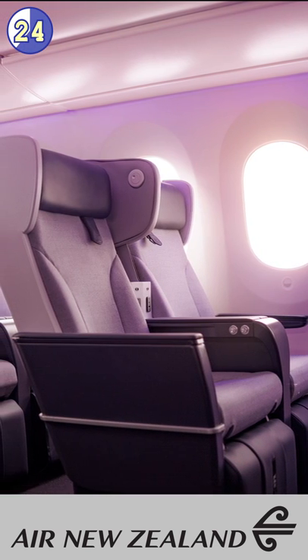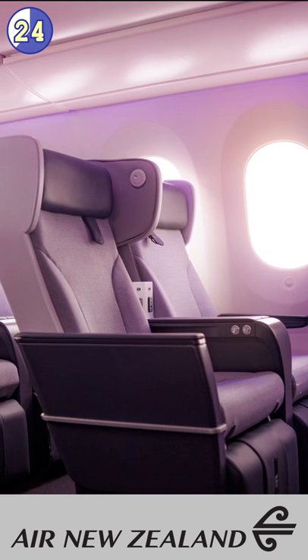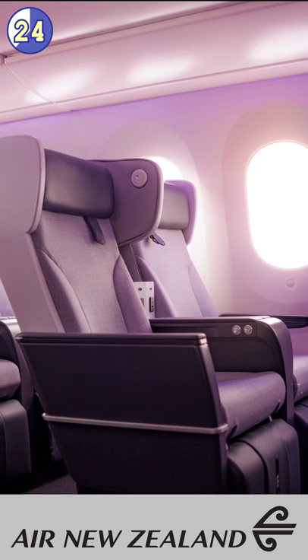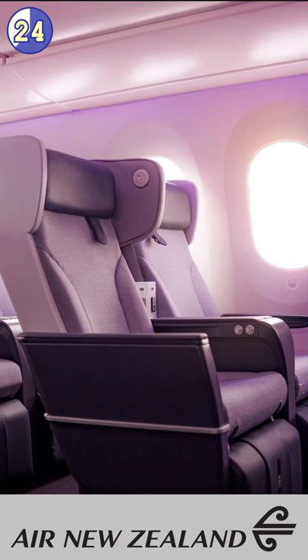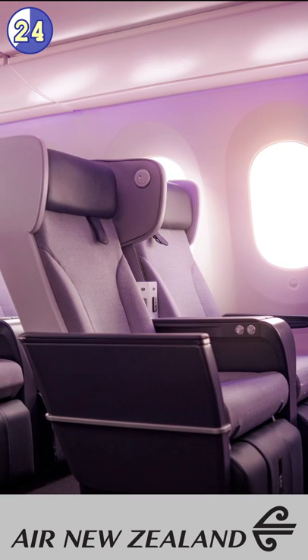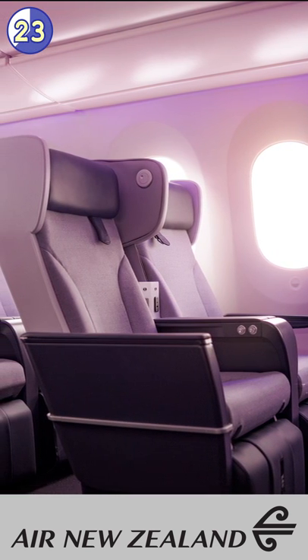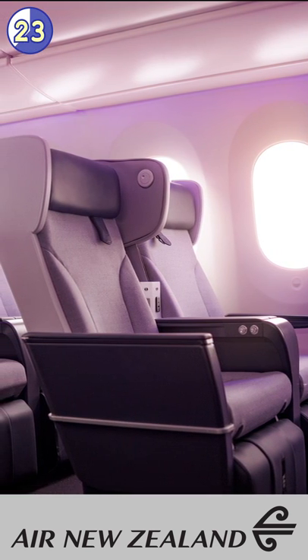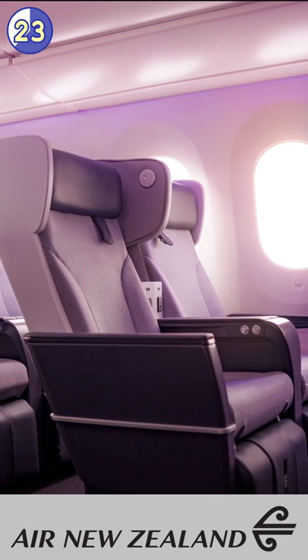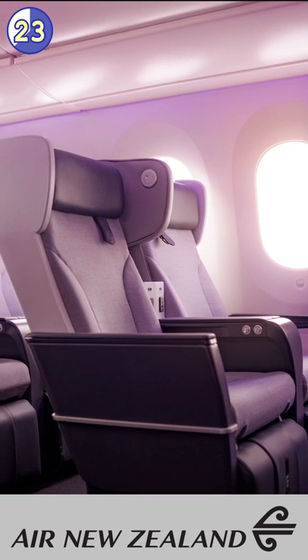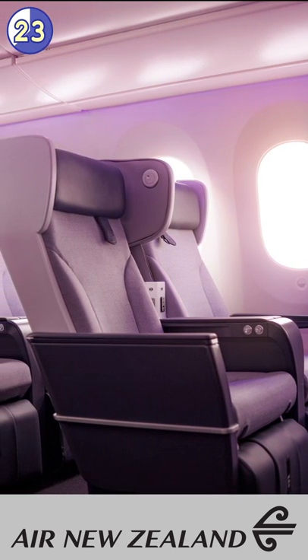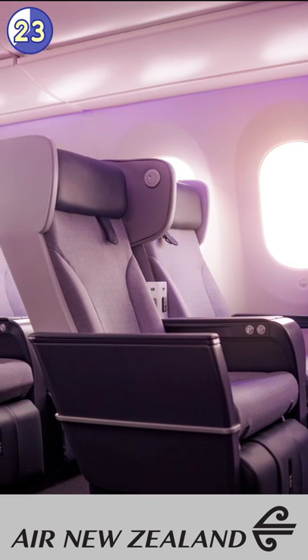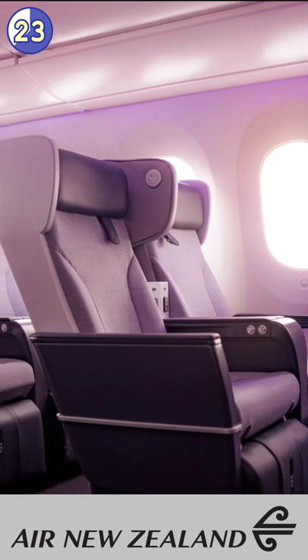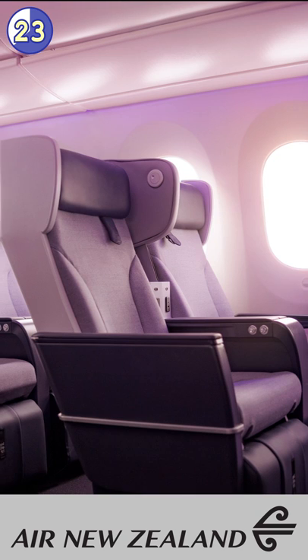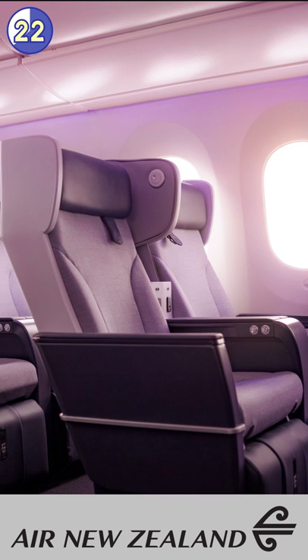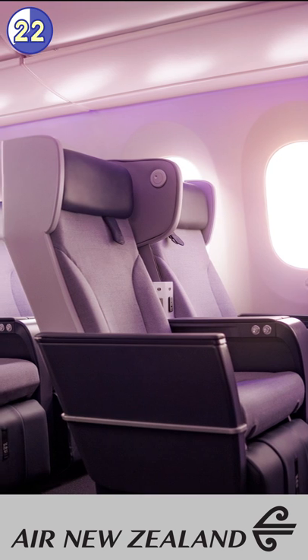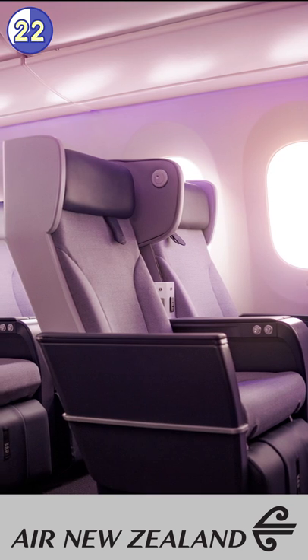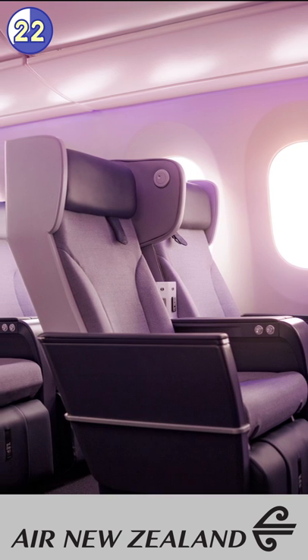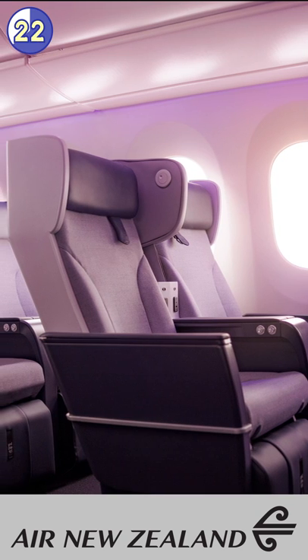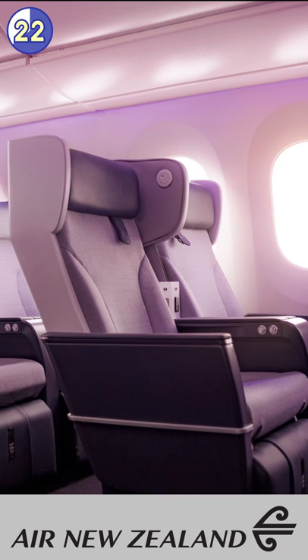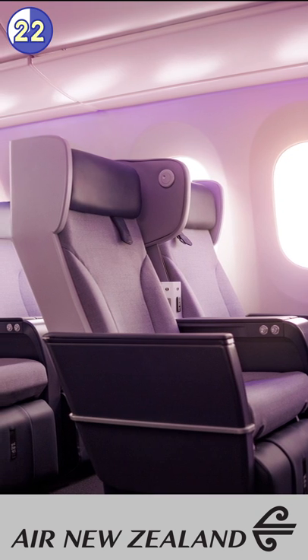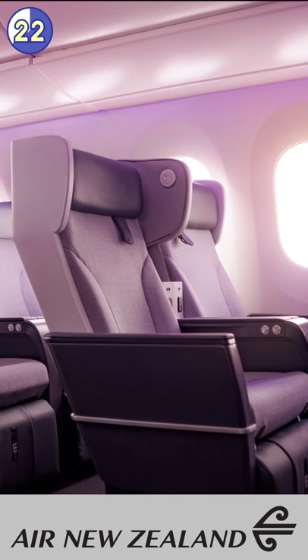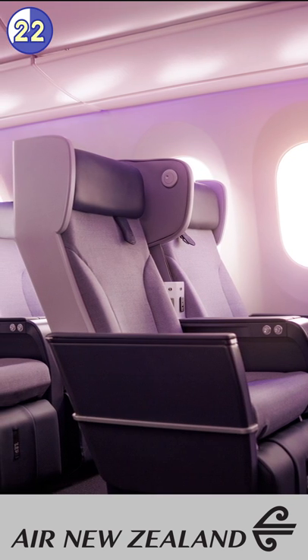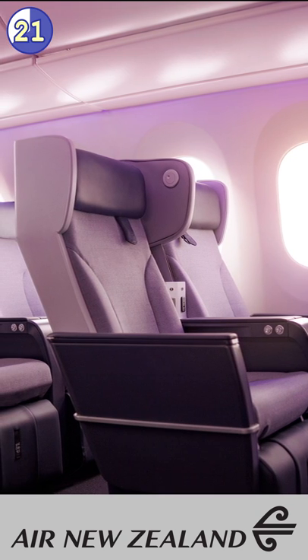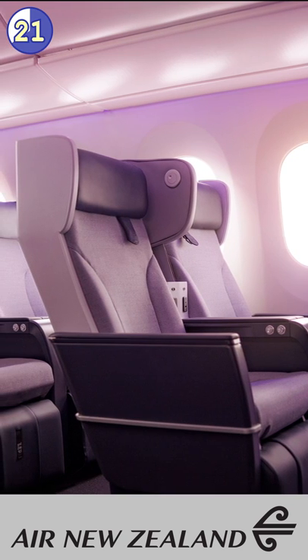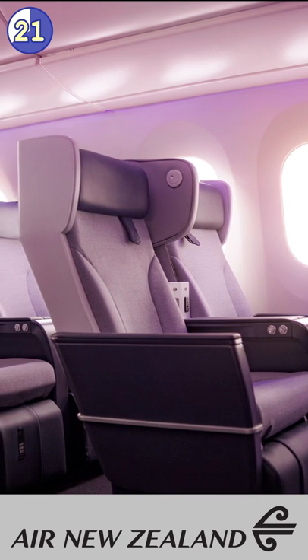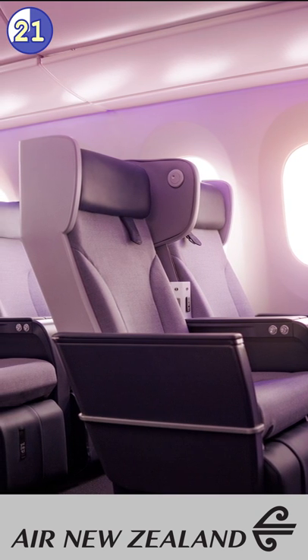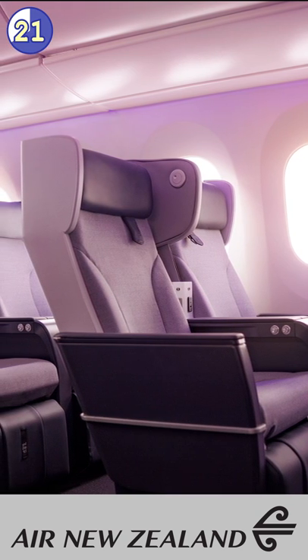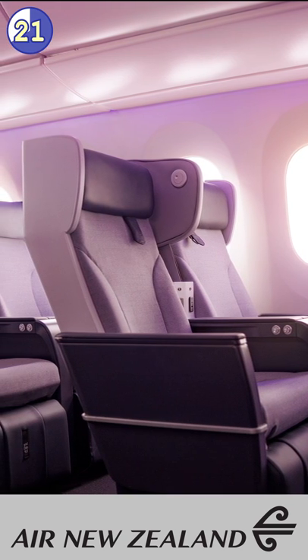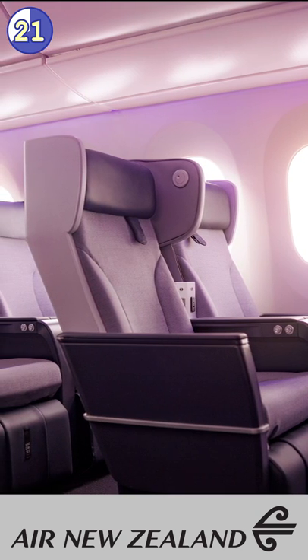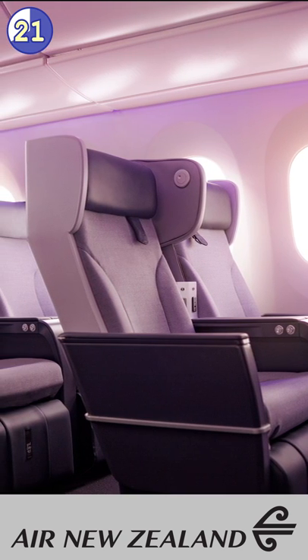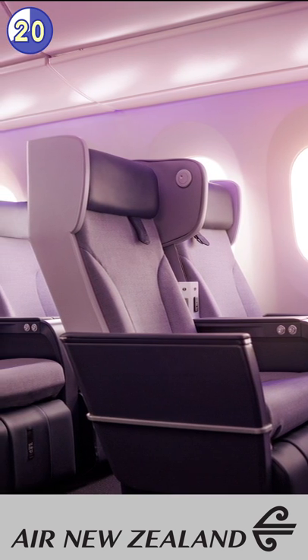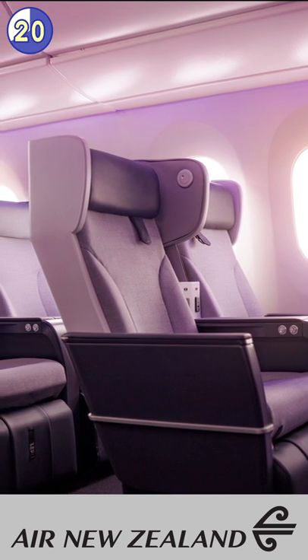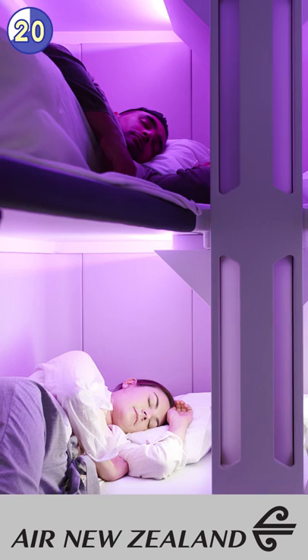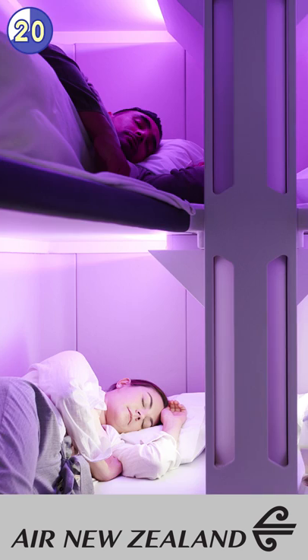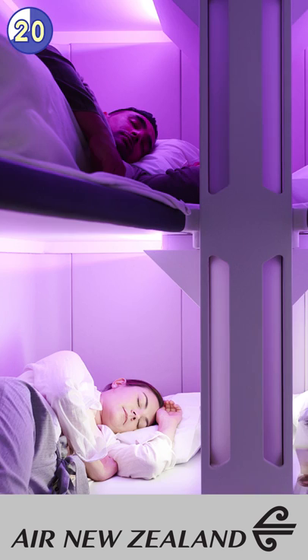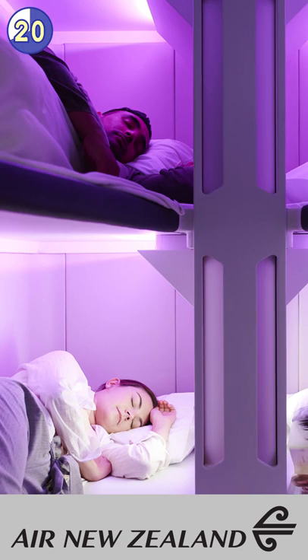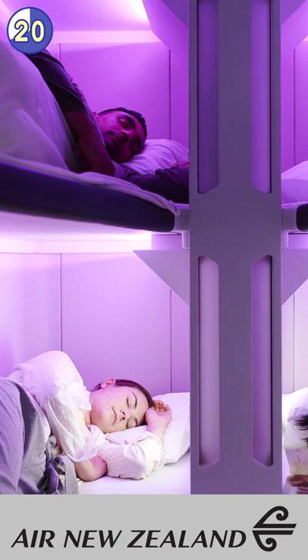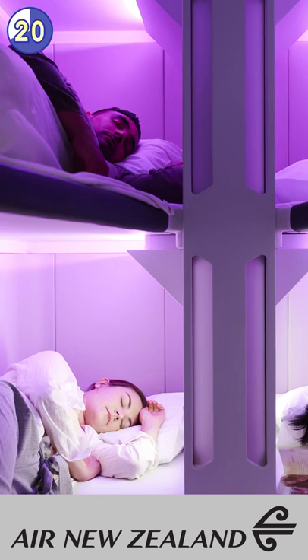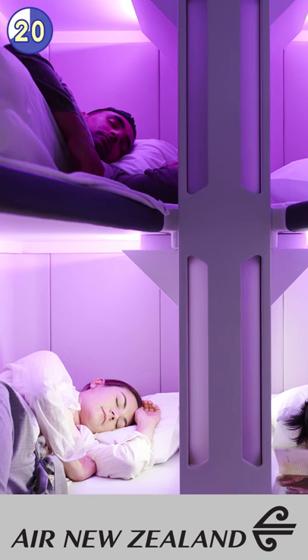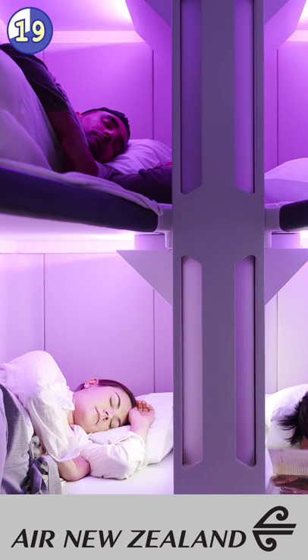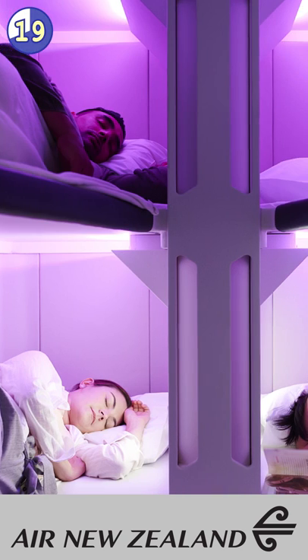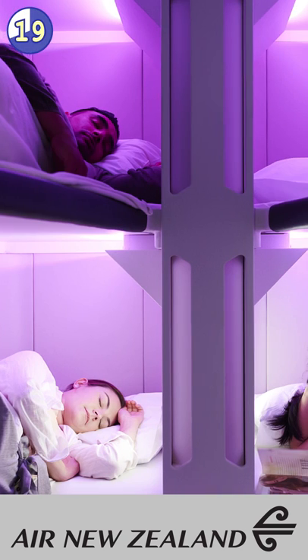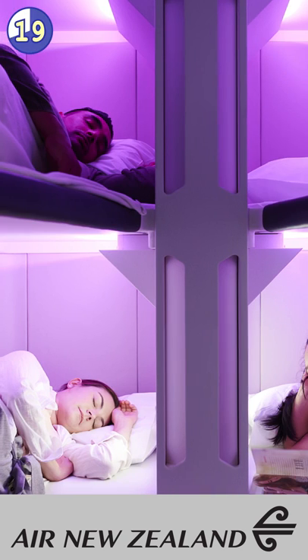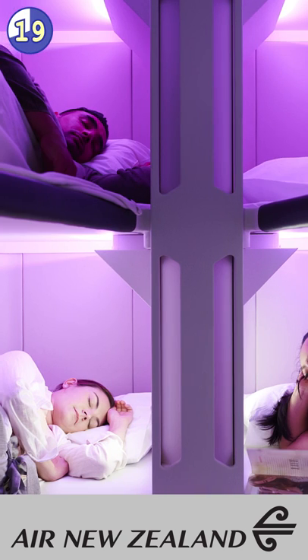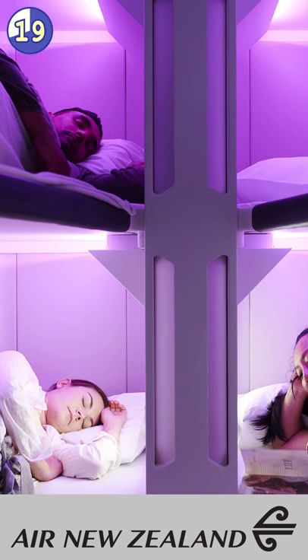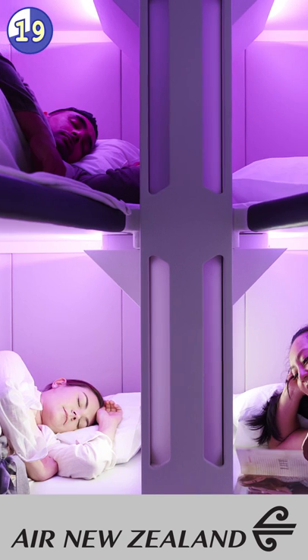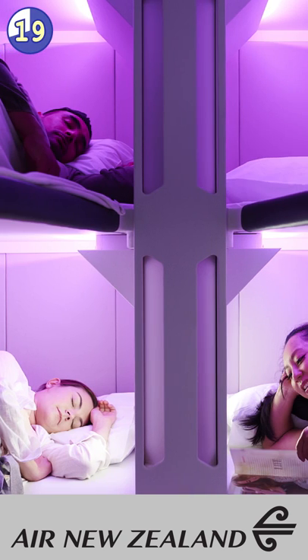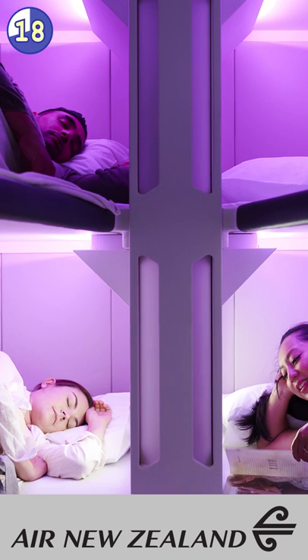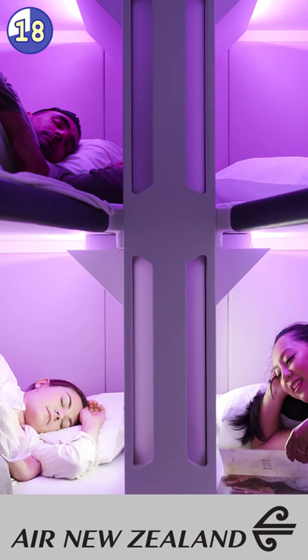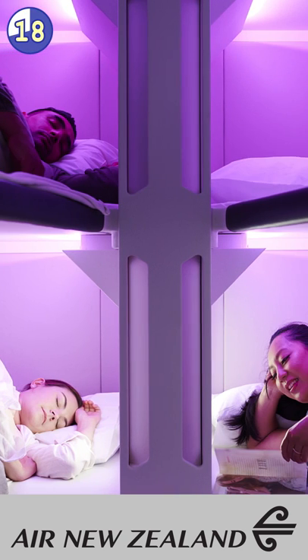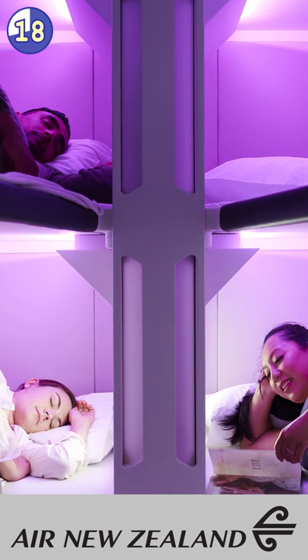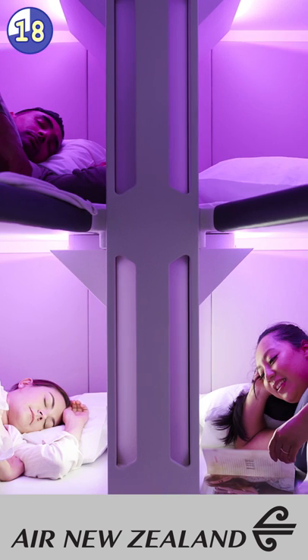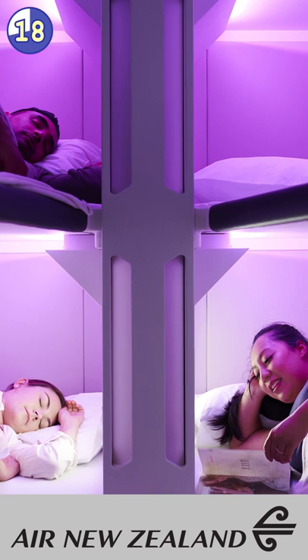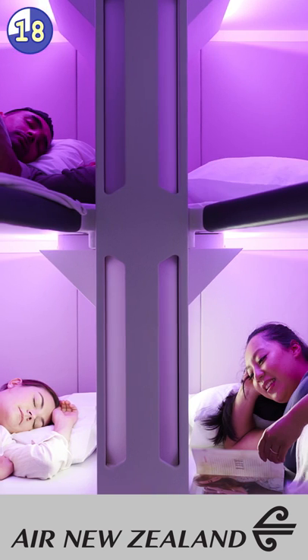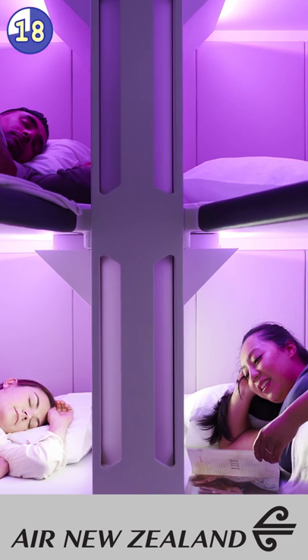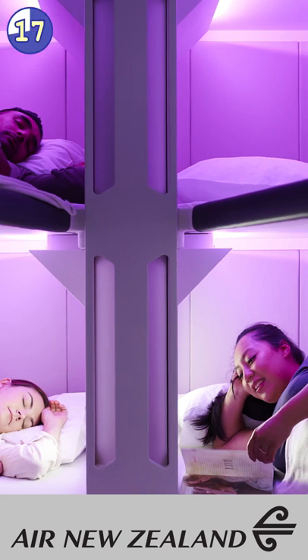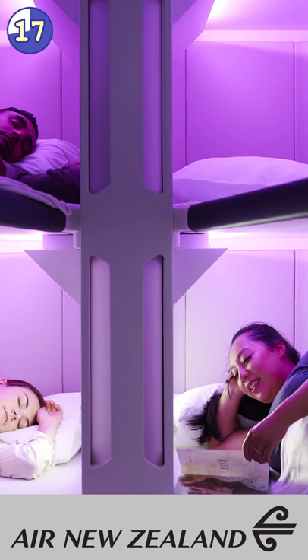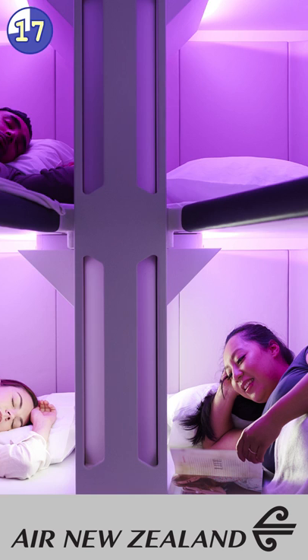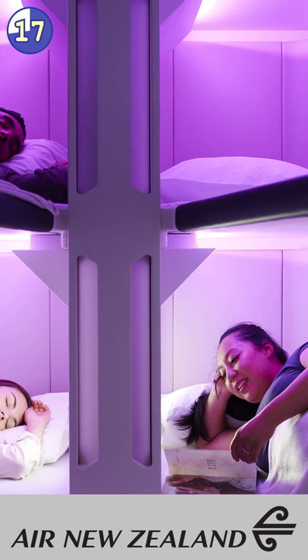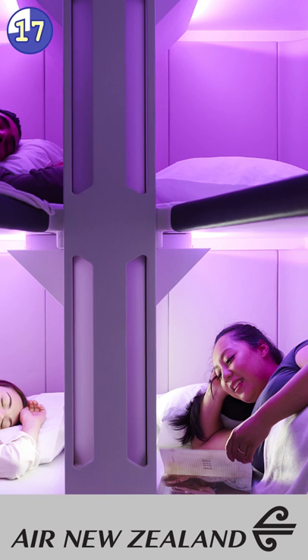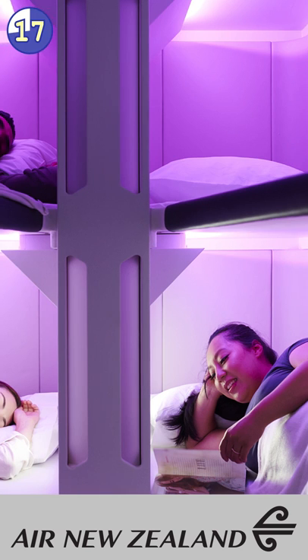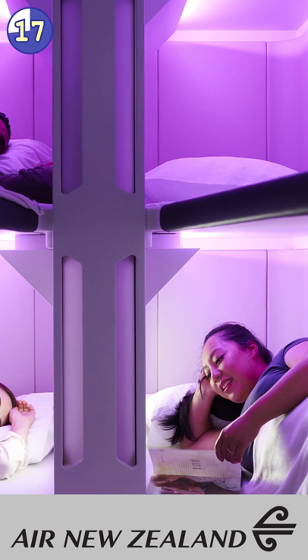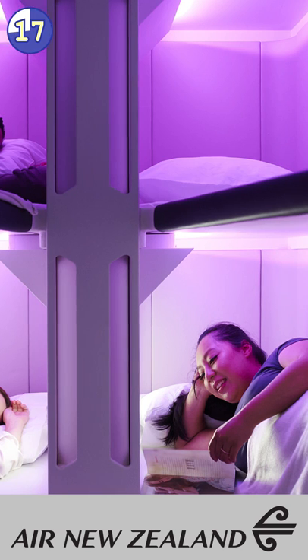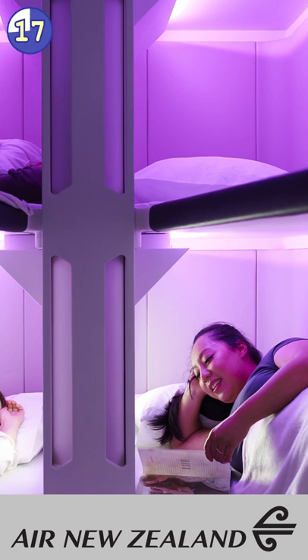You also get a pretty large screen, so you can watch two movies at the same time. Because who doesn't watch the movie on your neighbor's screen, right?